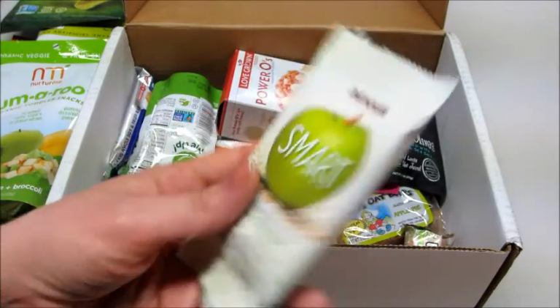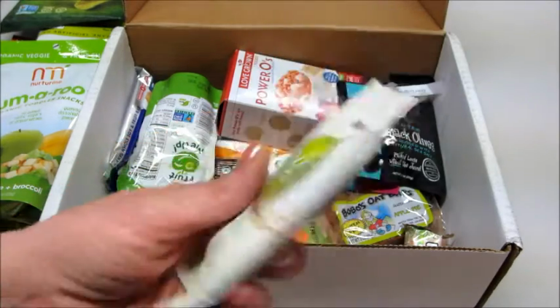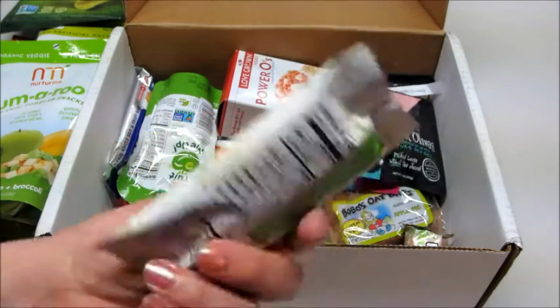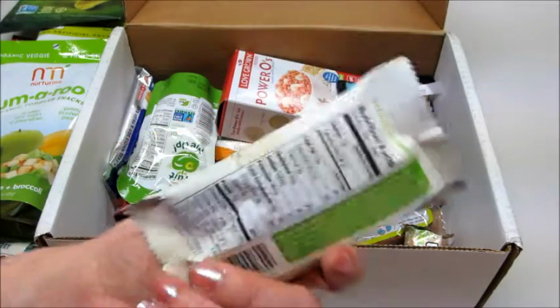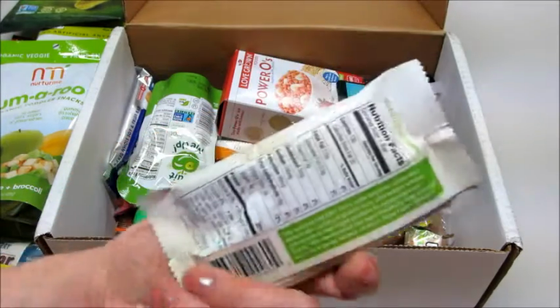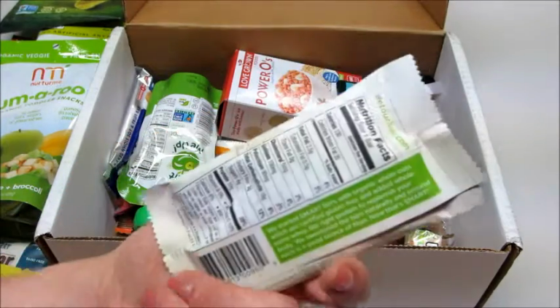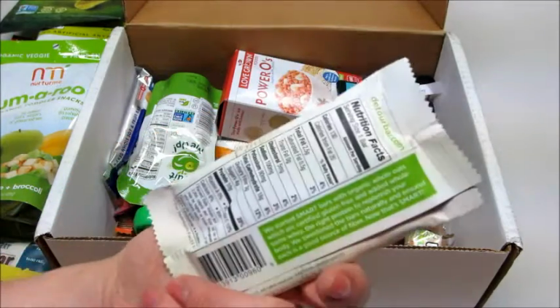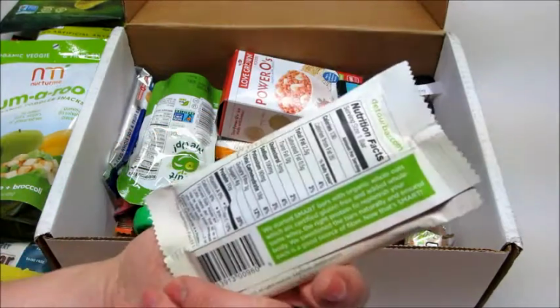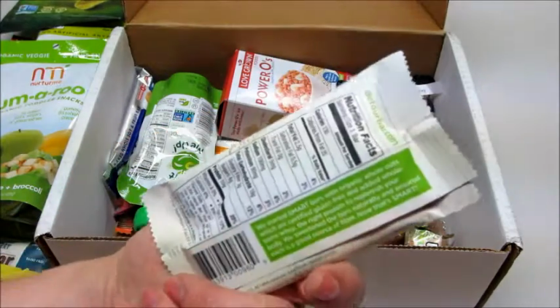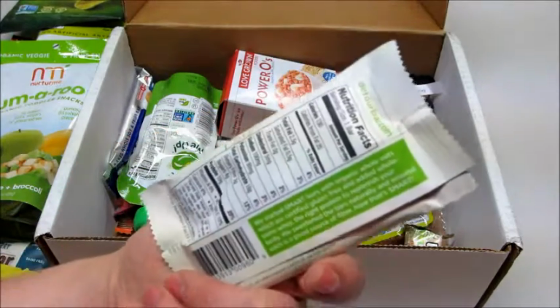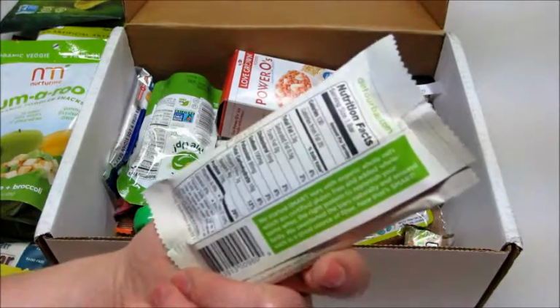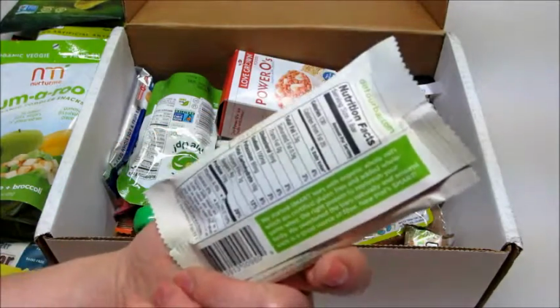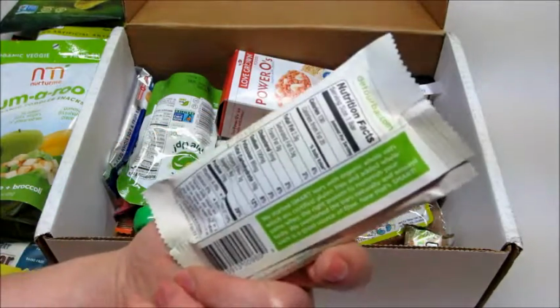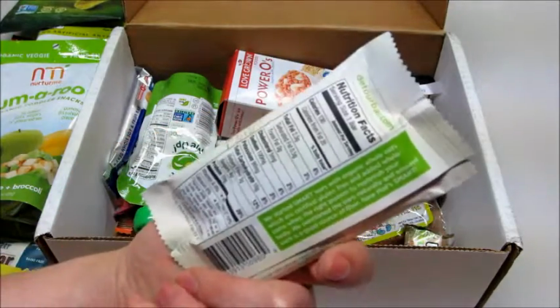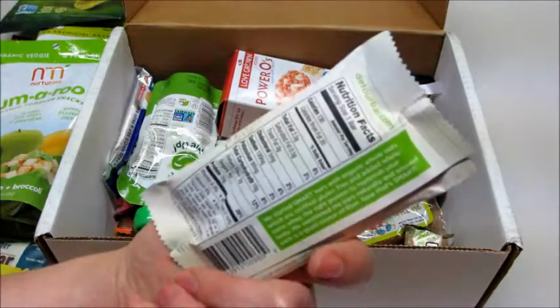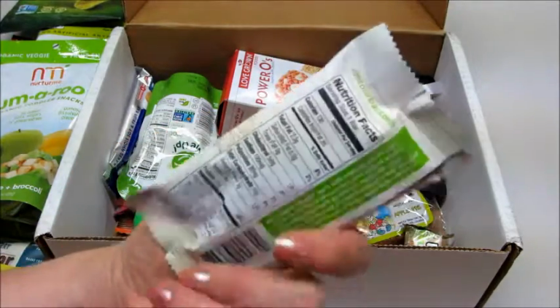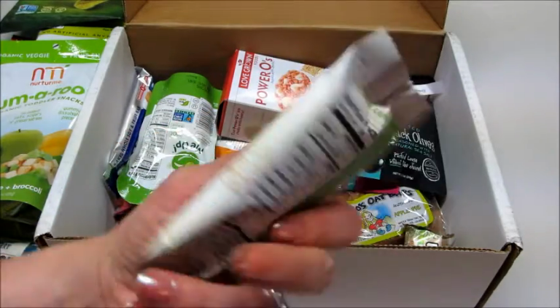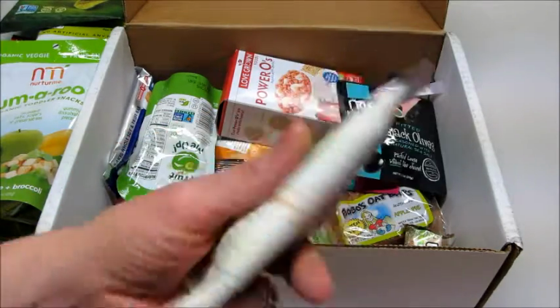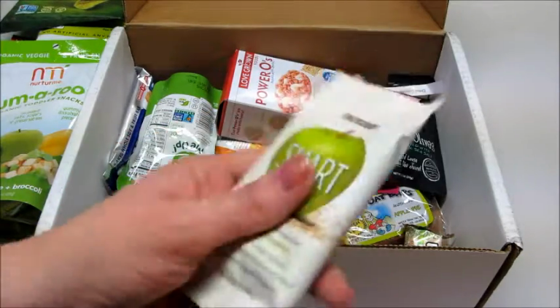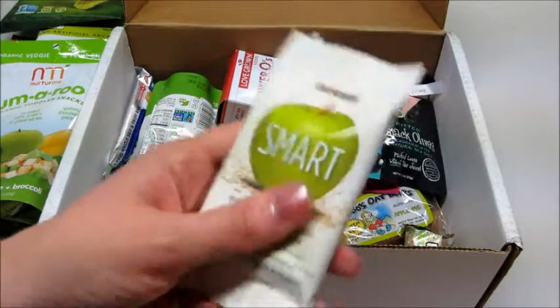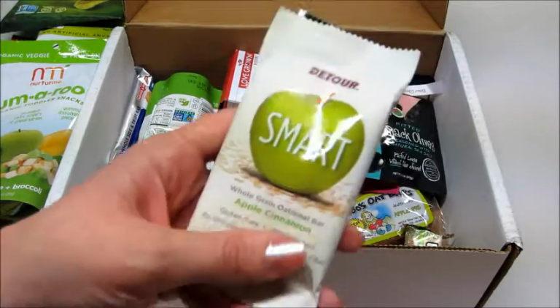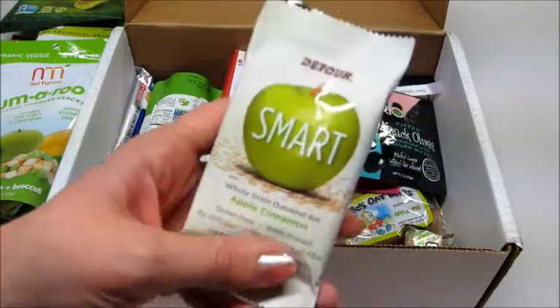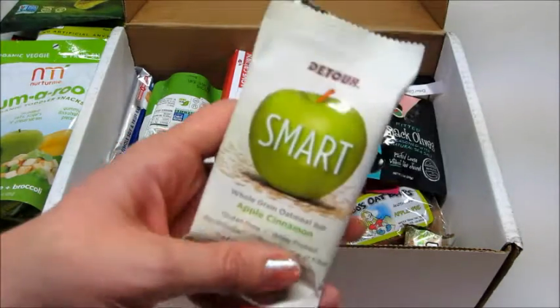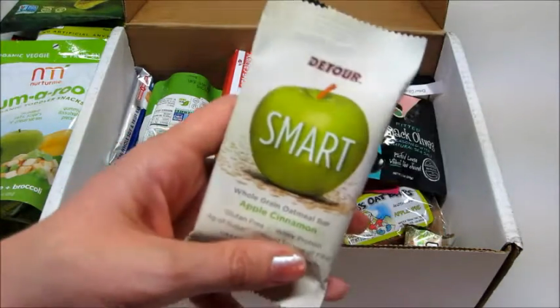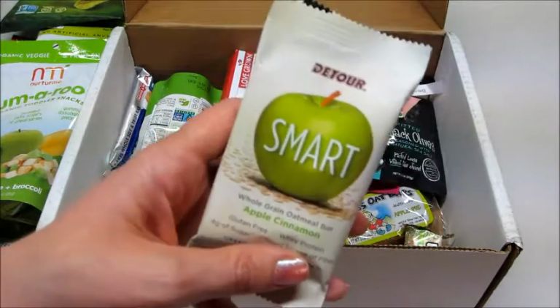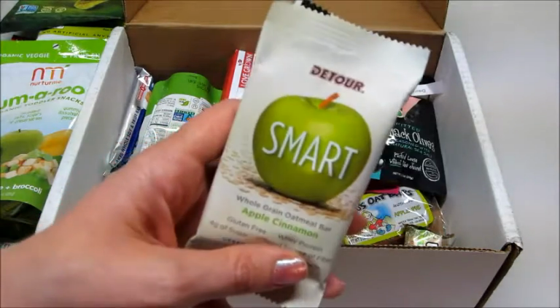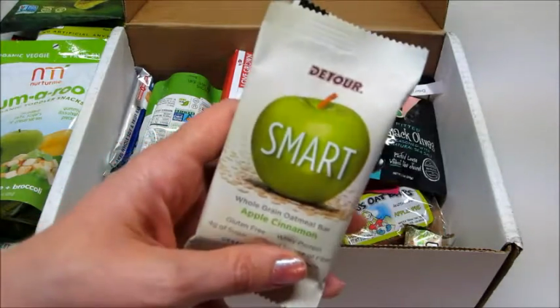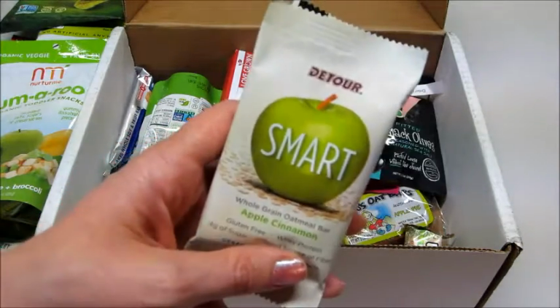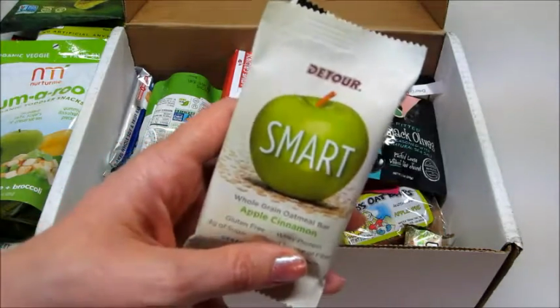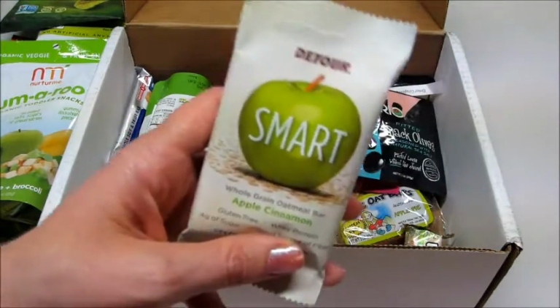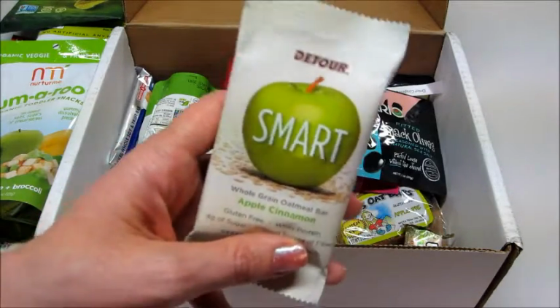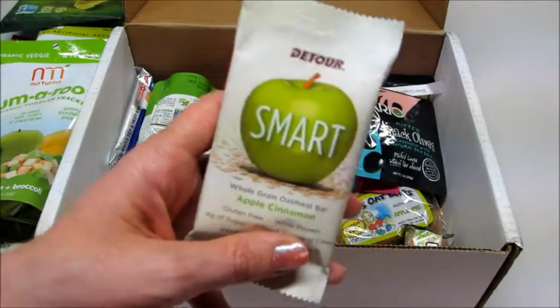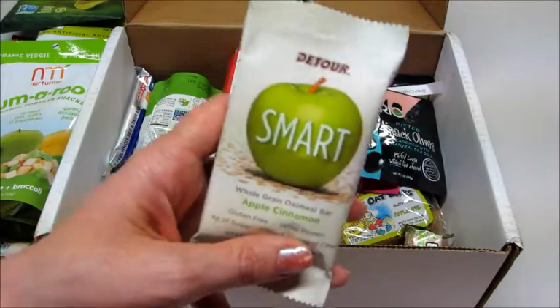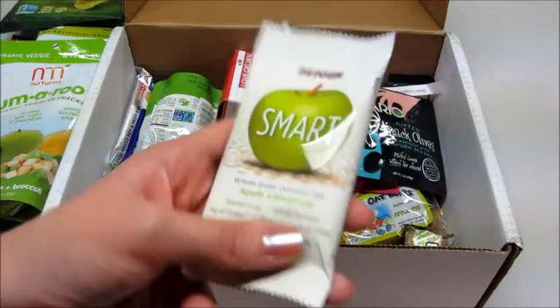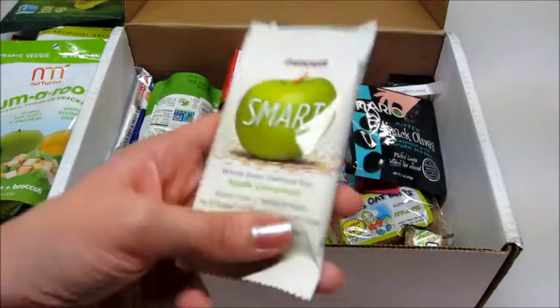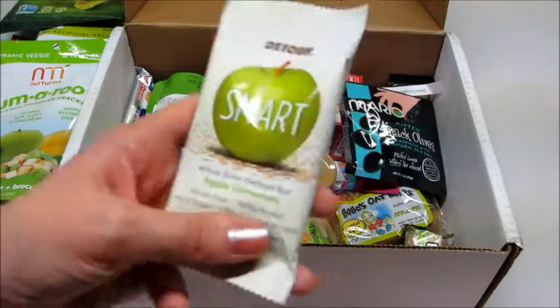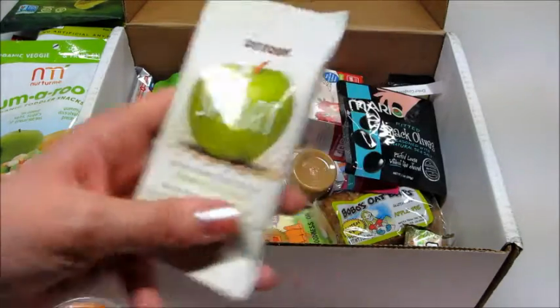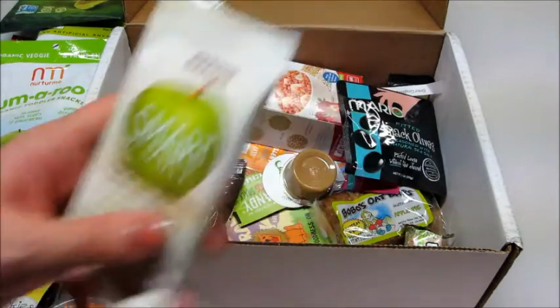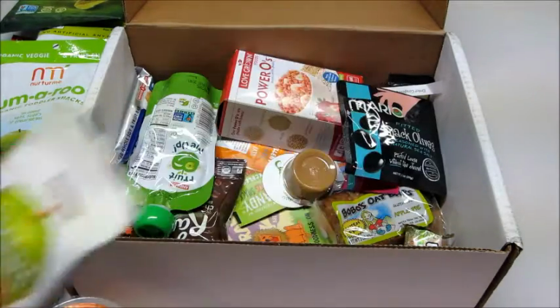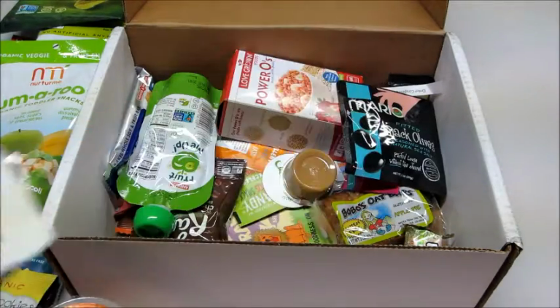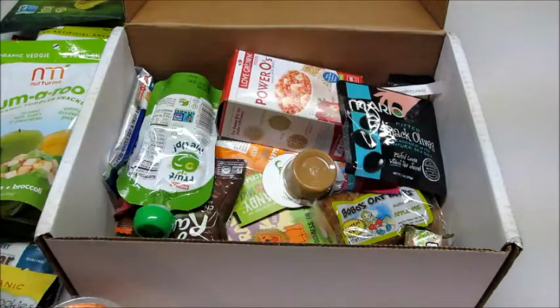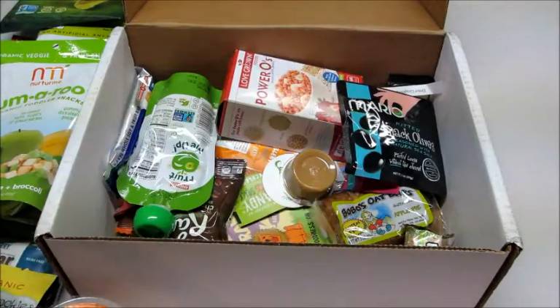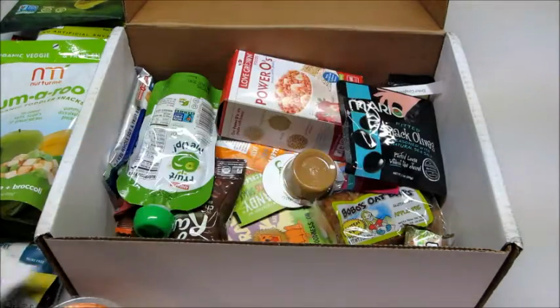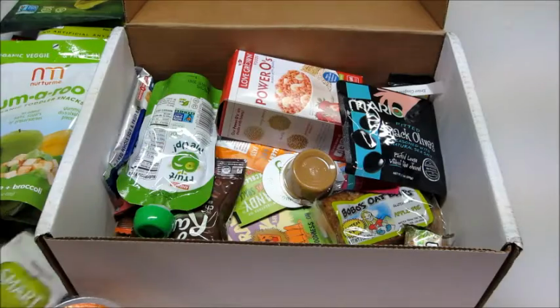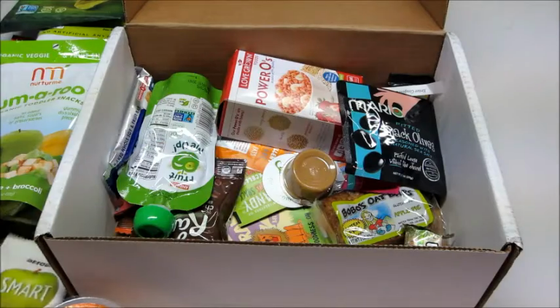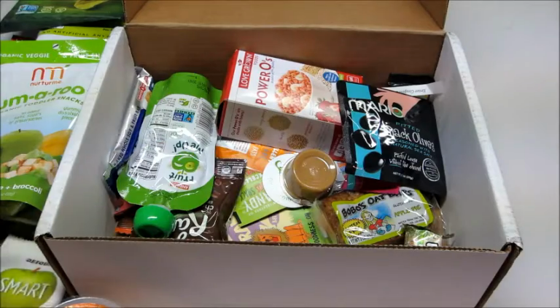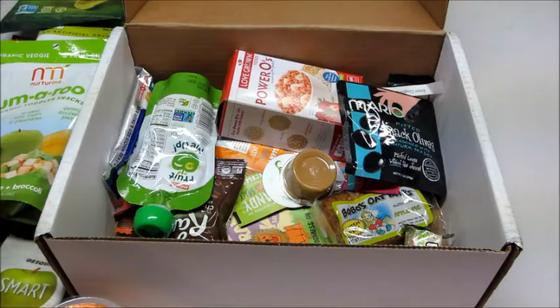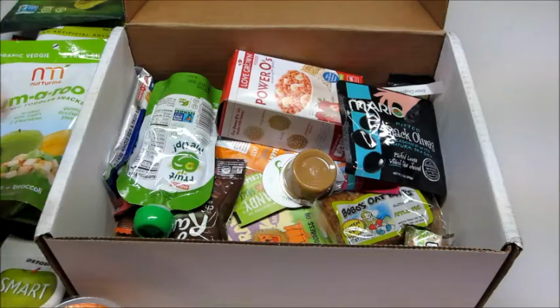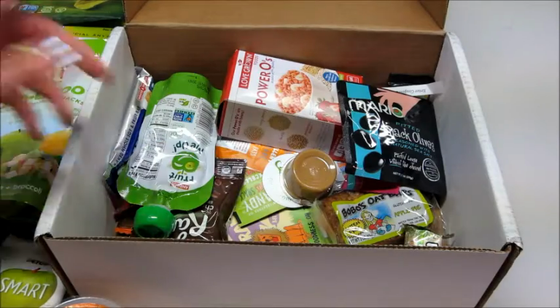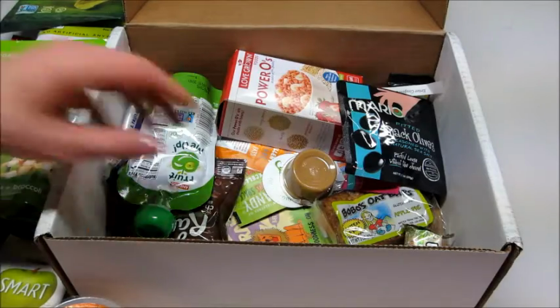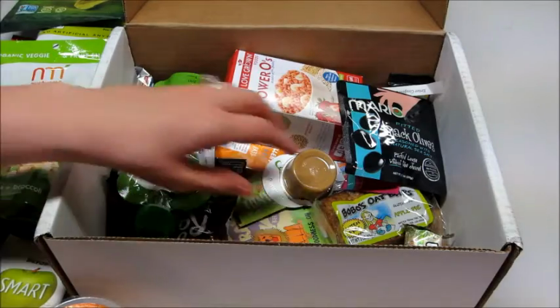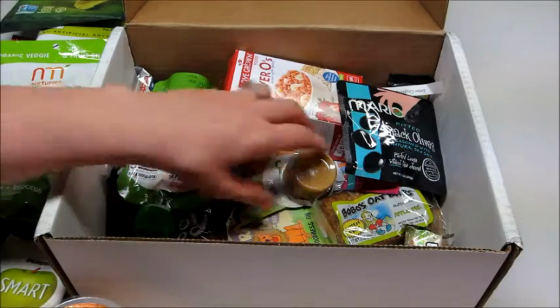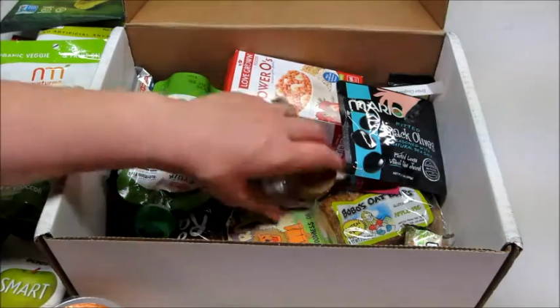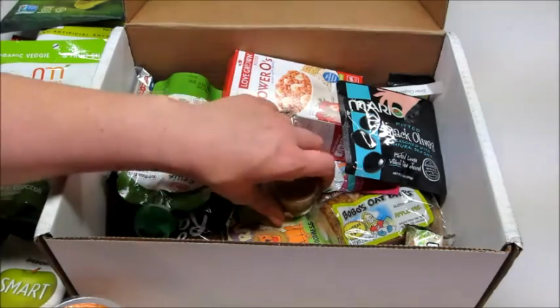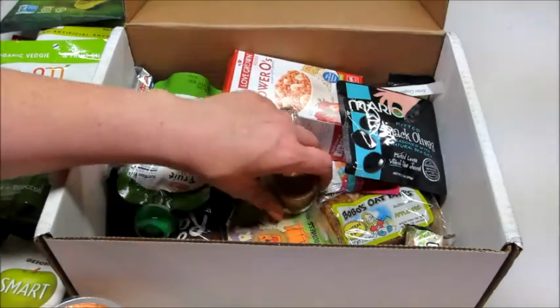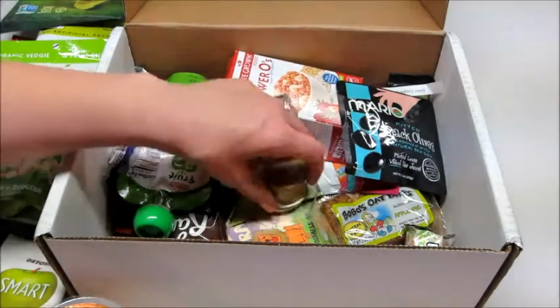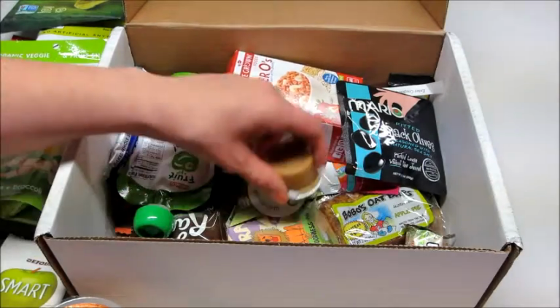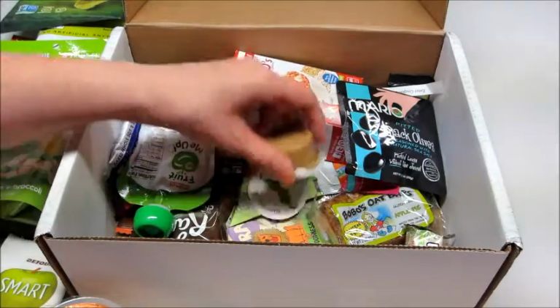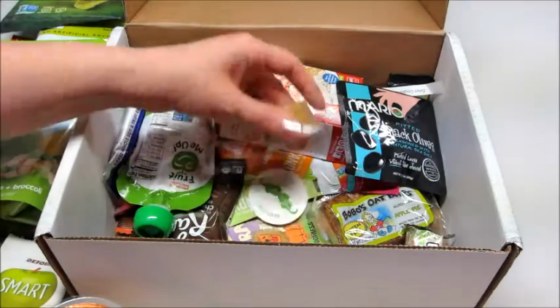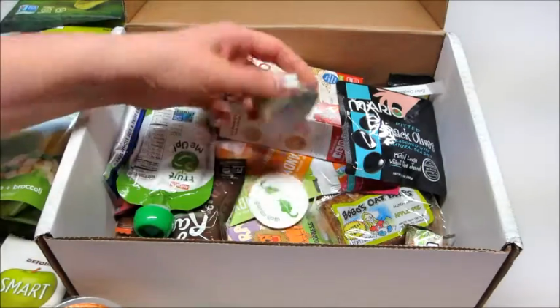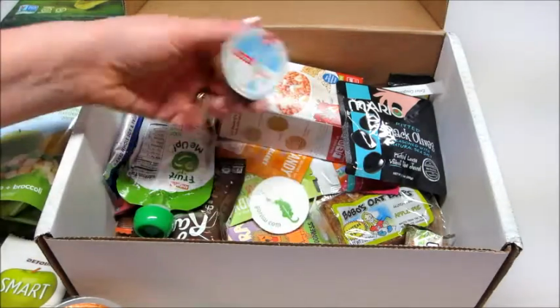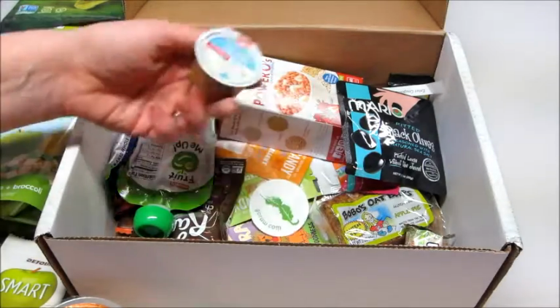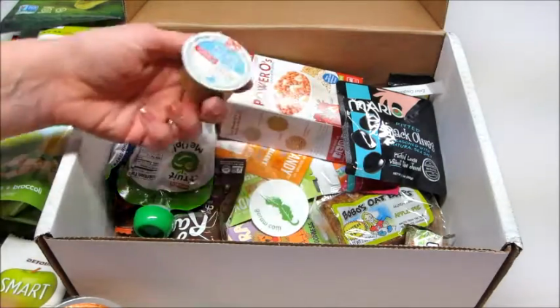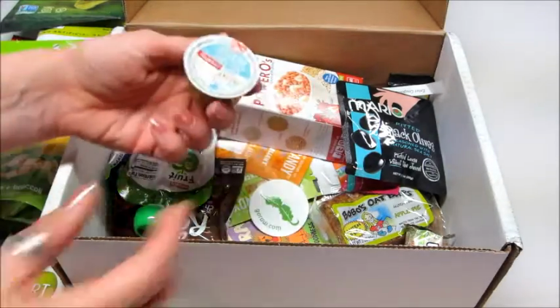Very cool. A lot of these products I have not seen in the store, so that's really exciting to have some brand new things to try.